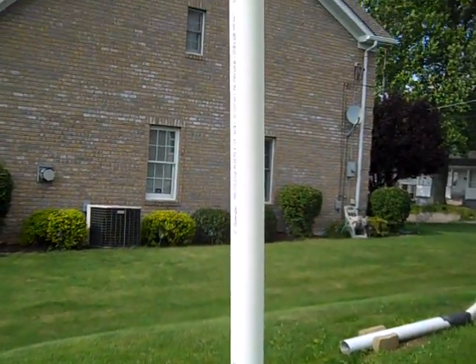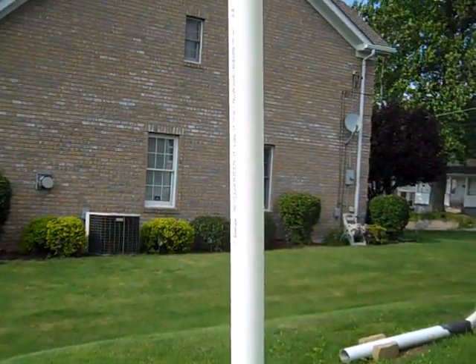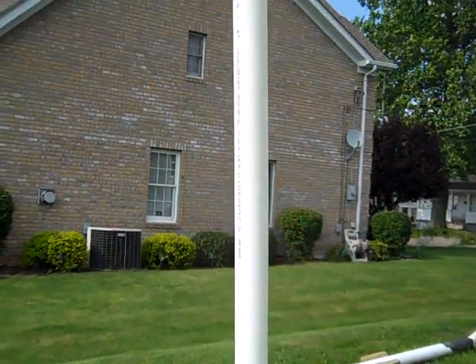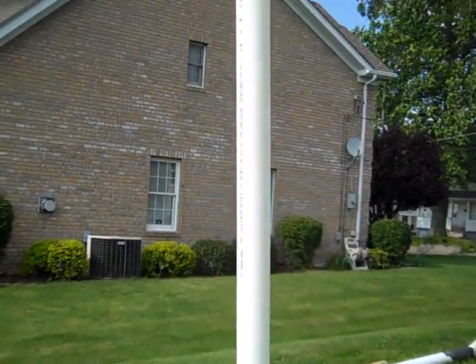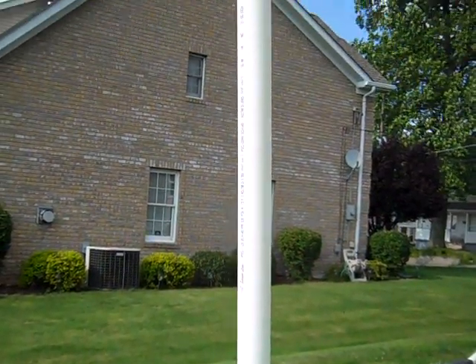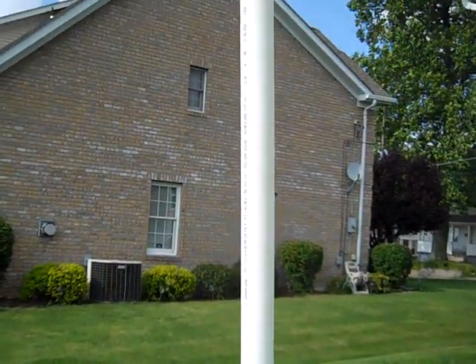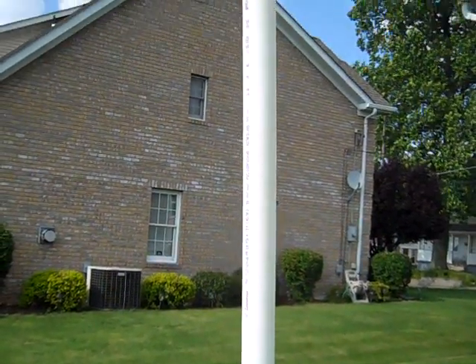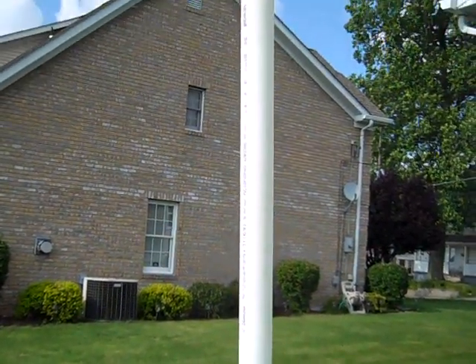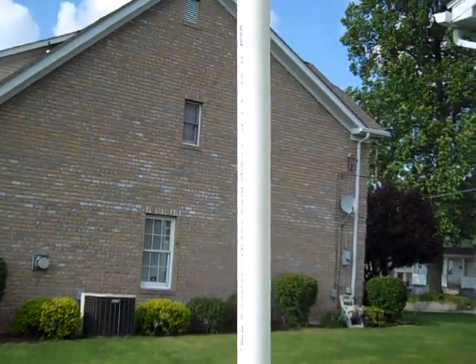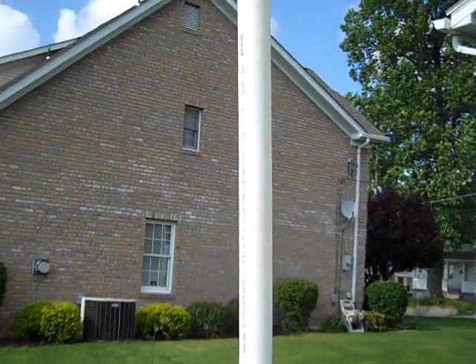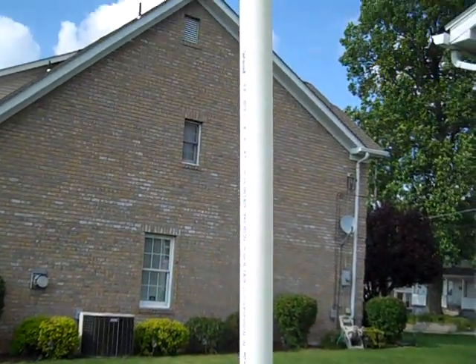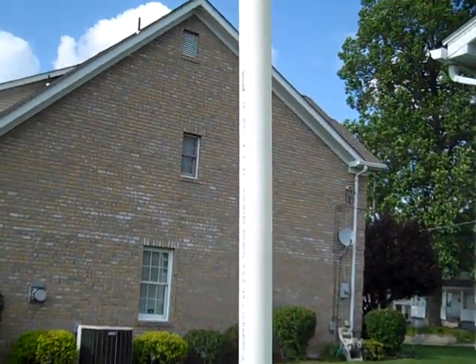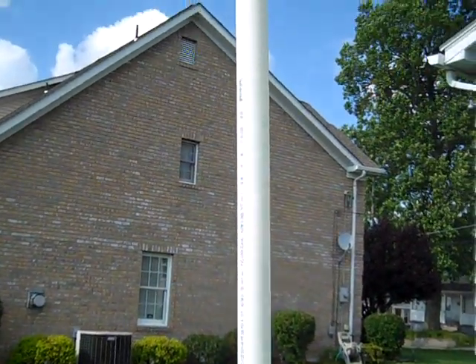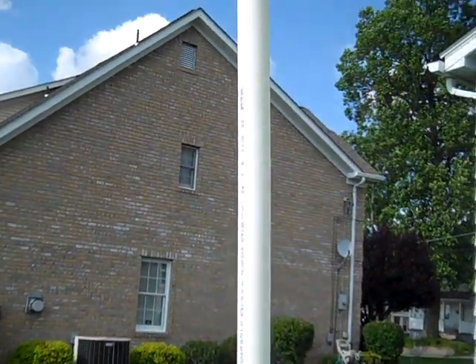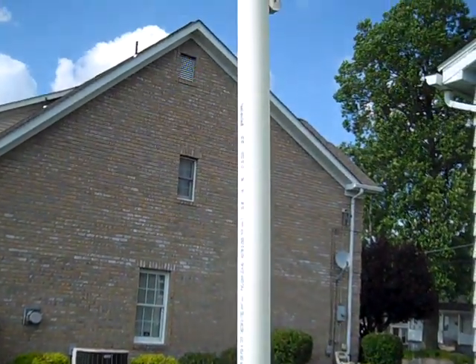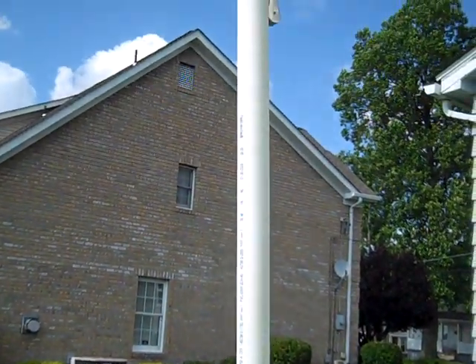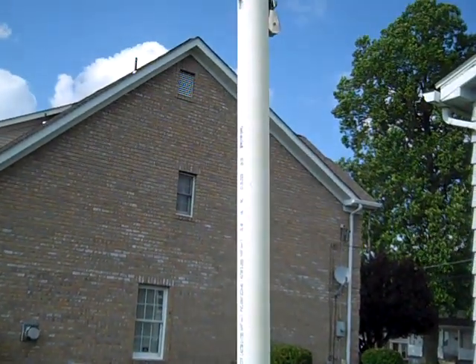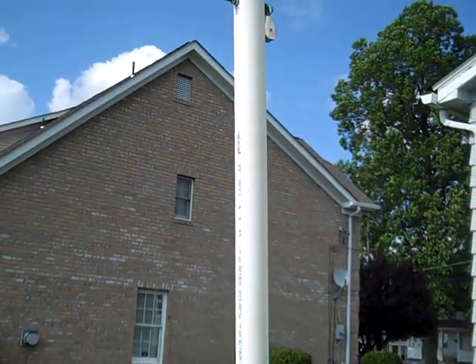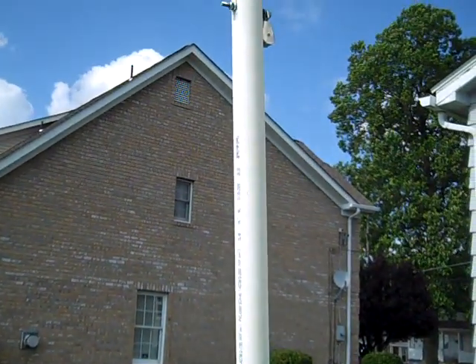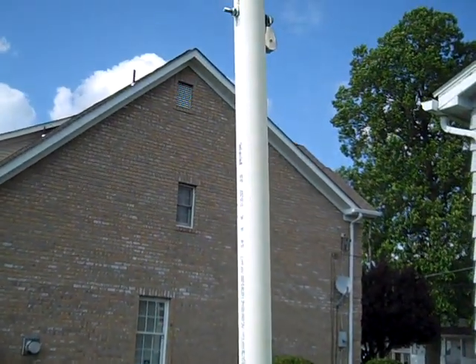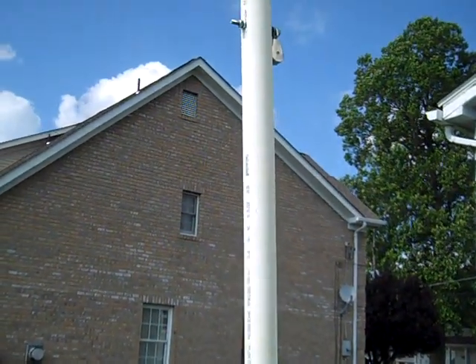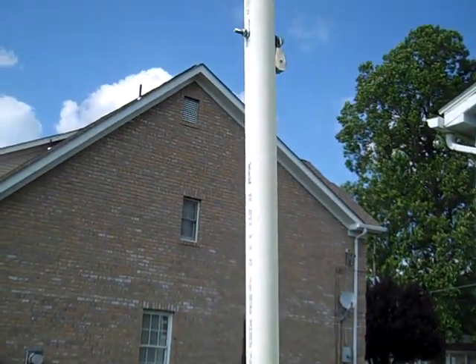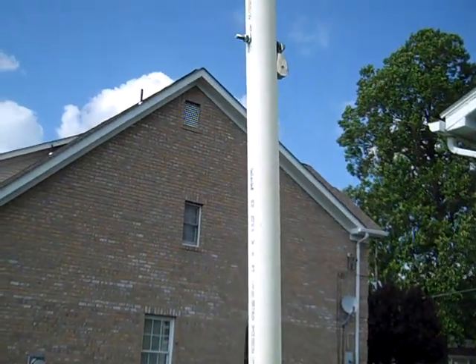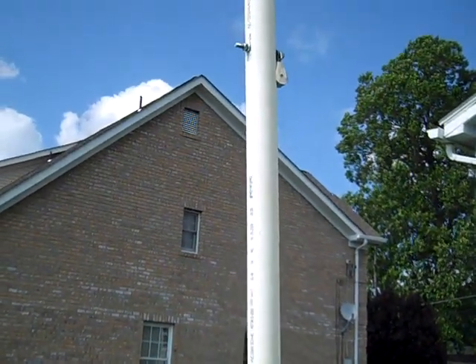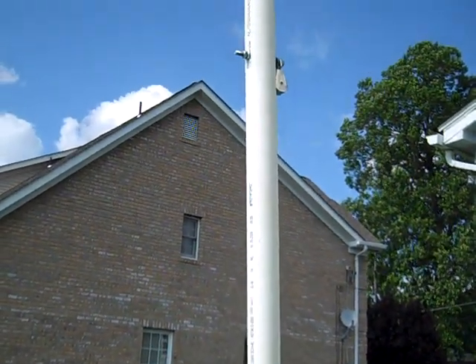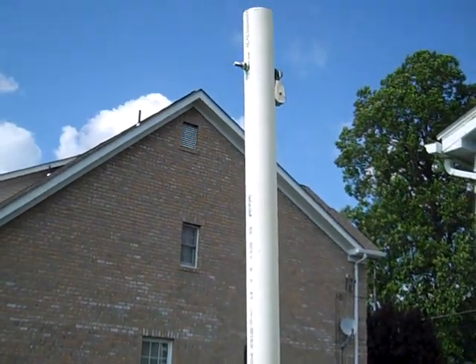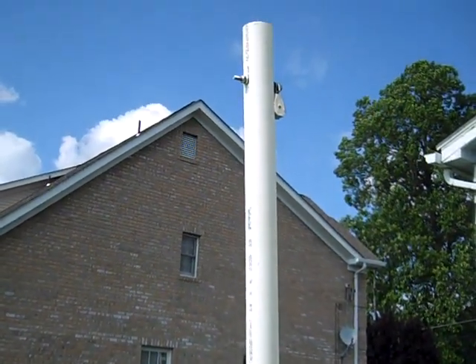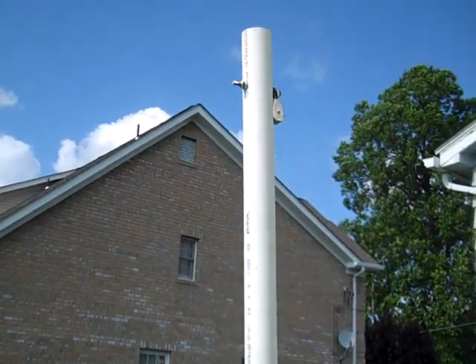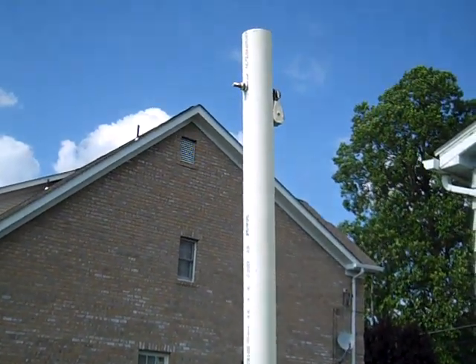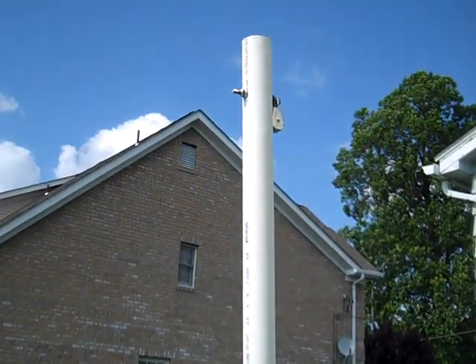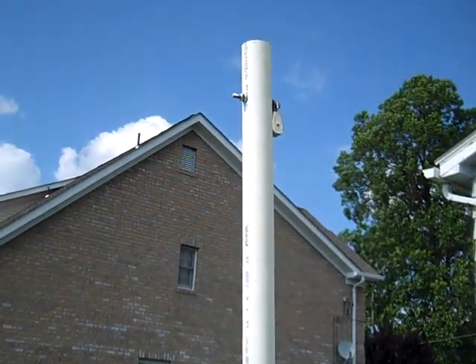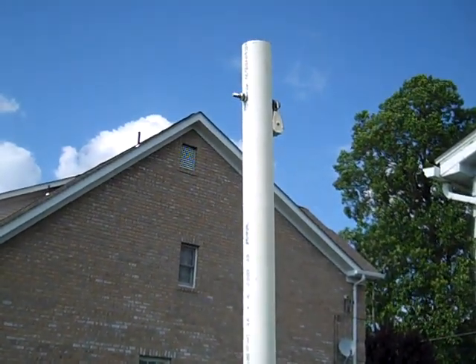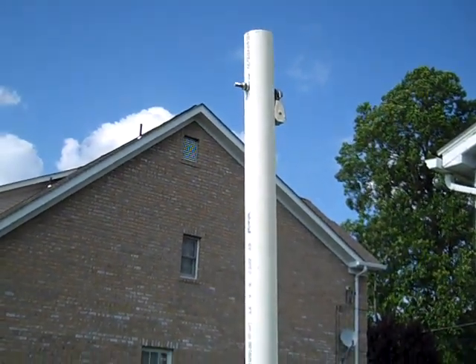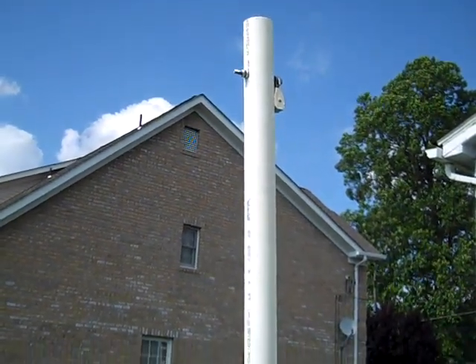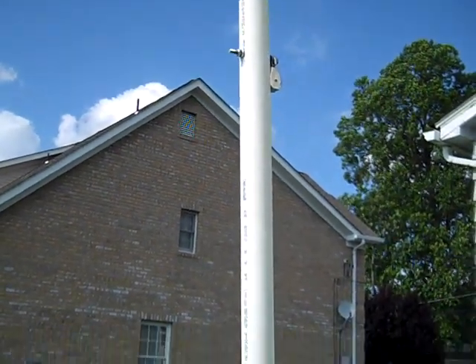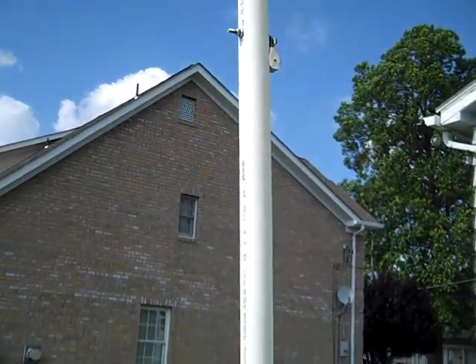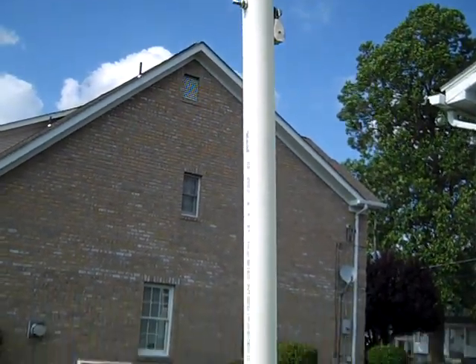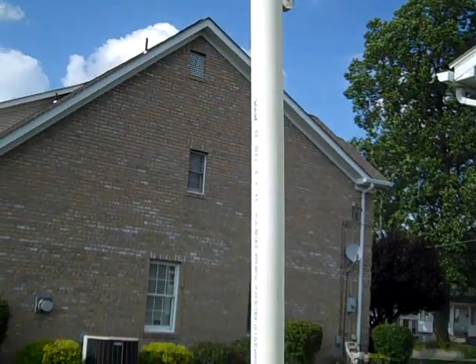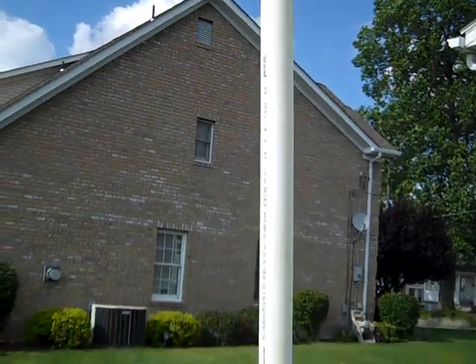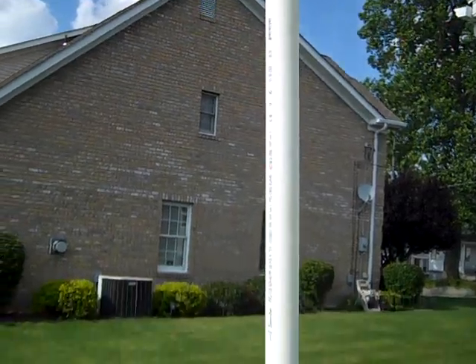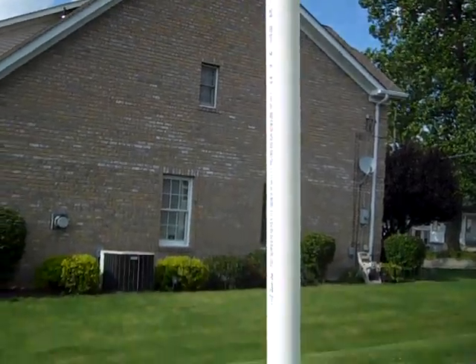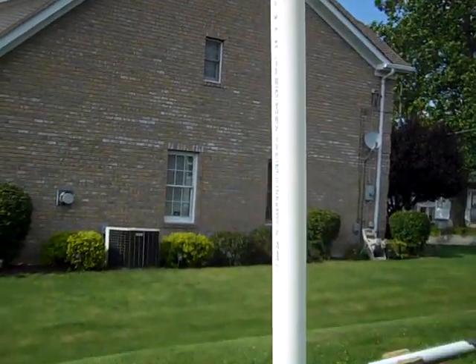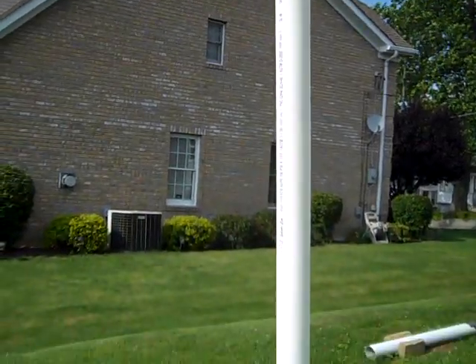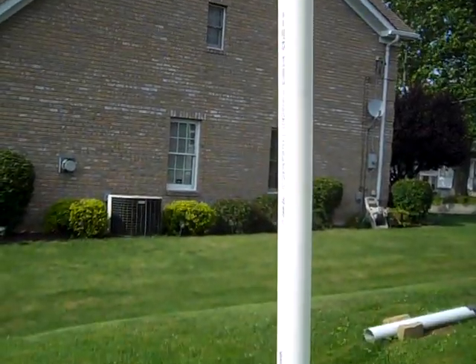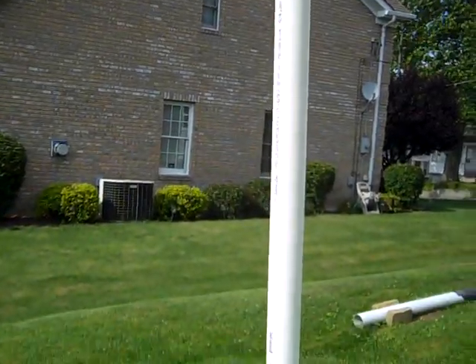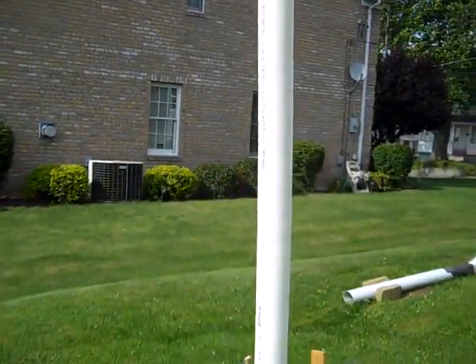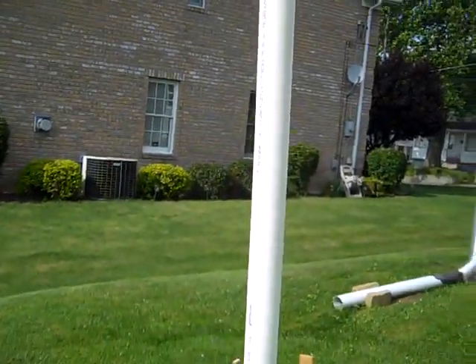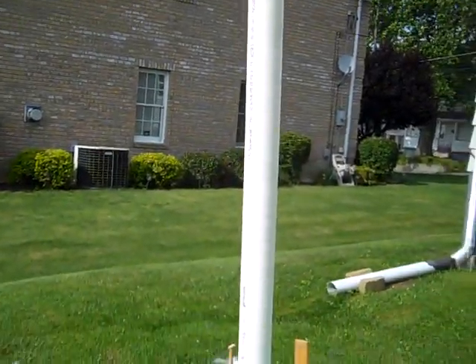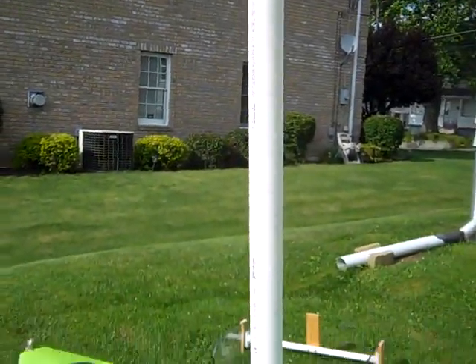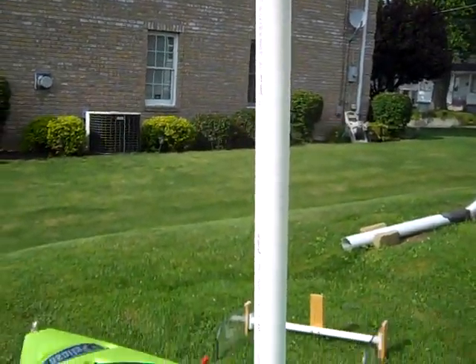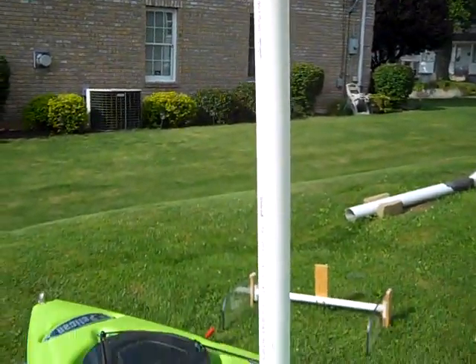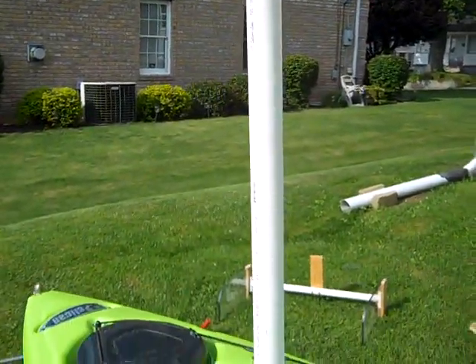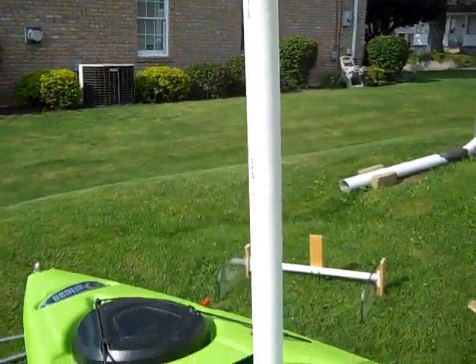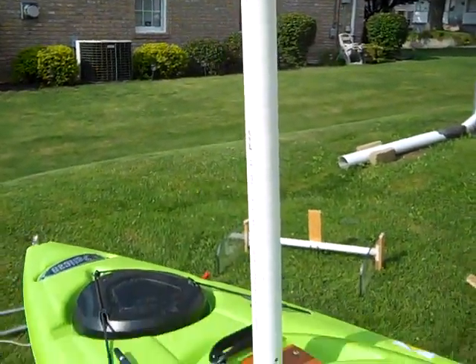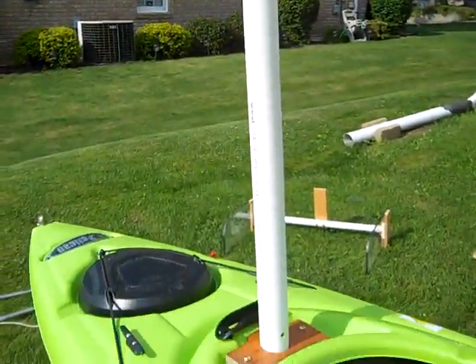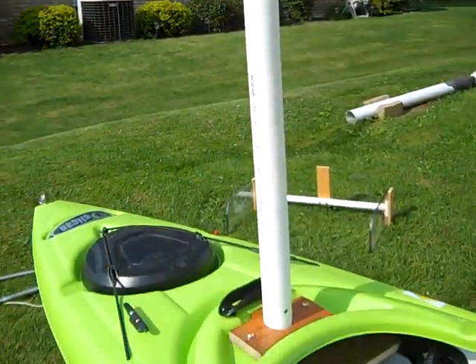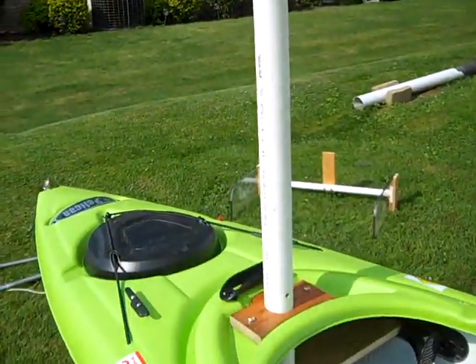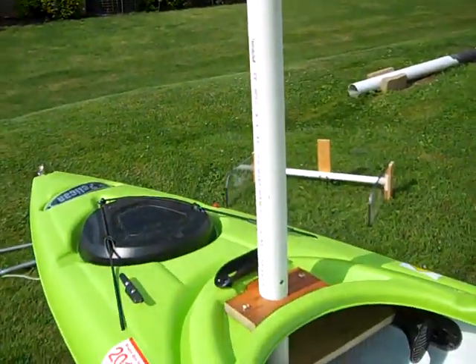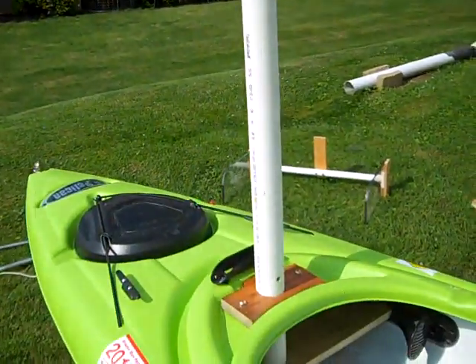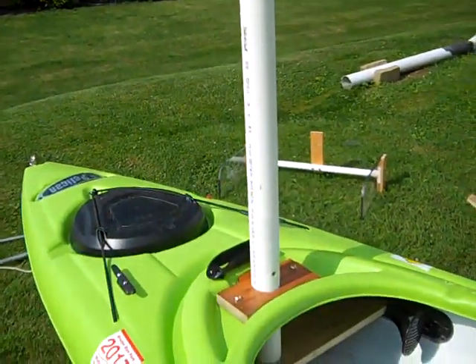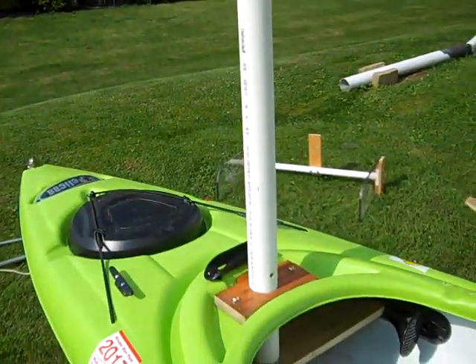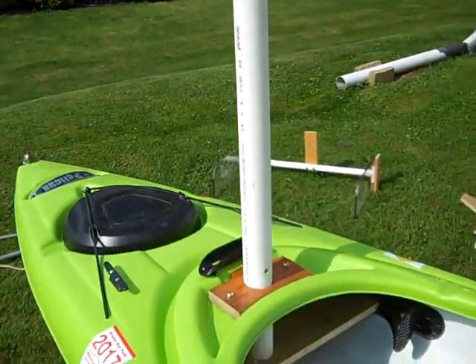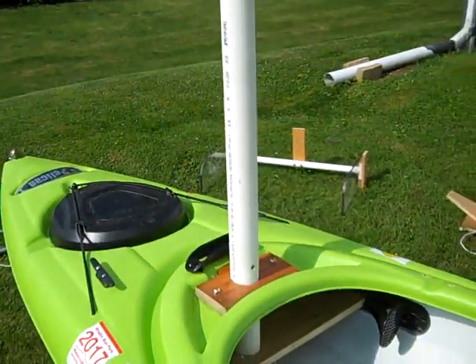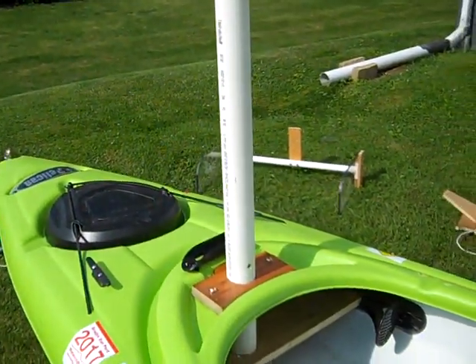It's a fairly short mast — only about 5 feet, 5 and a half feet — but that's all we need for a lateen type sail.